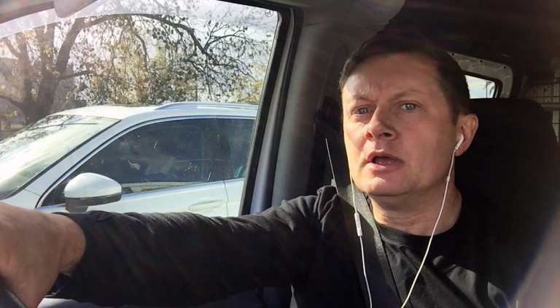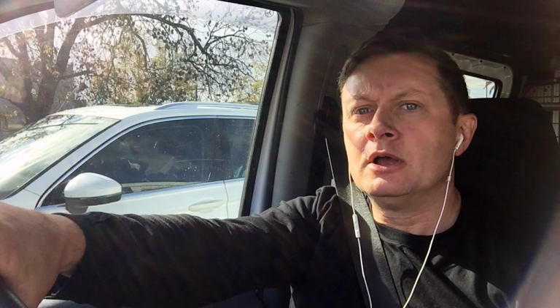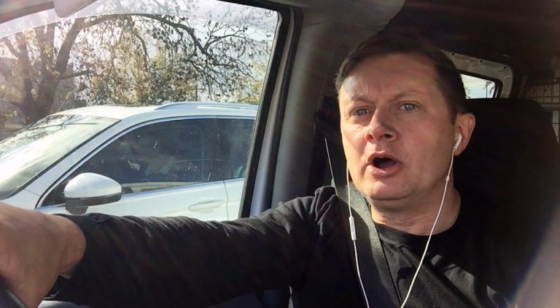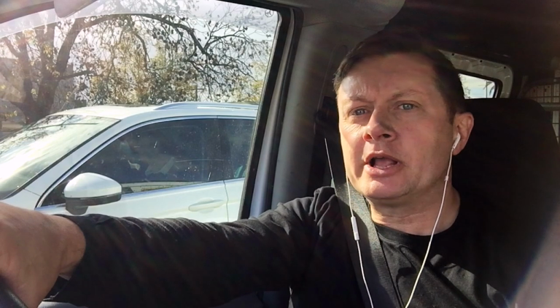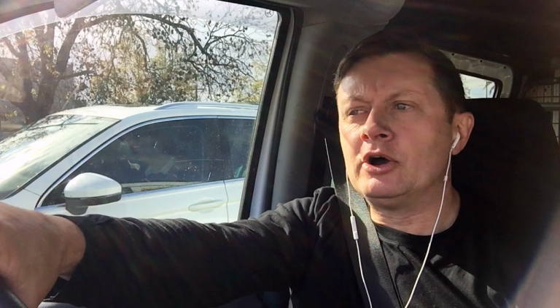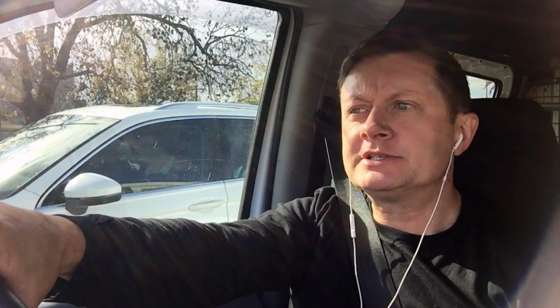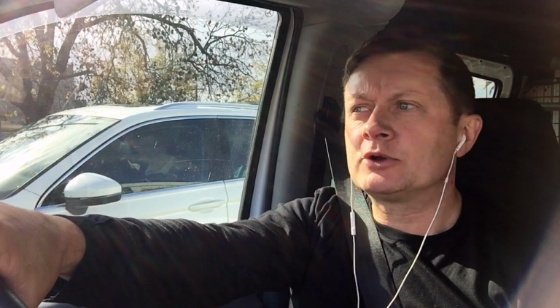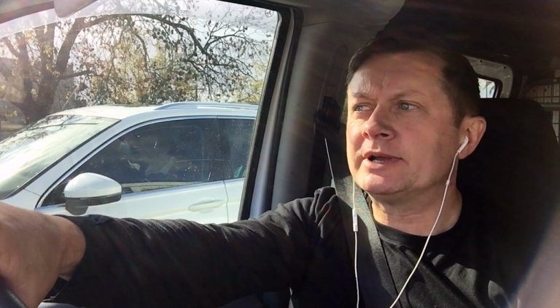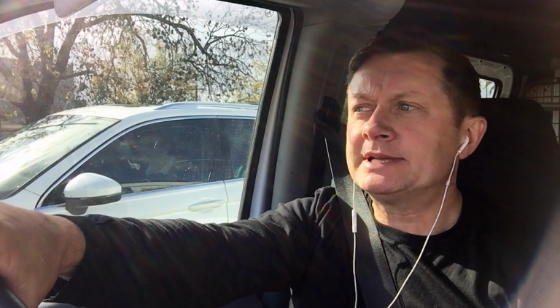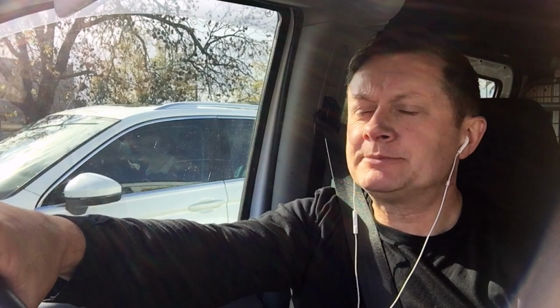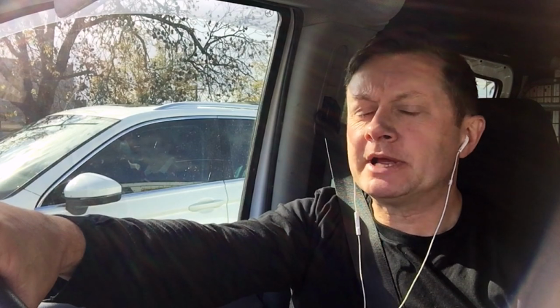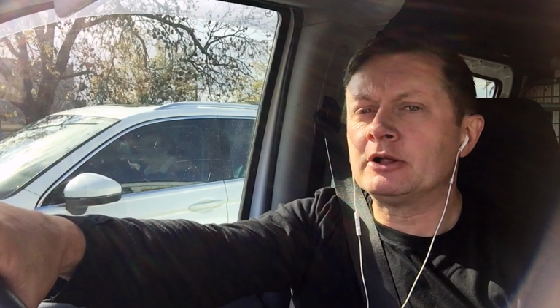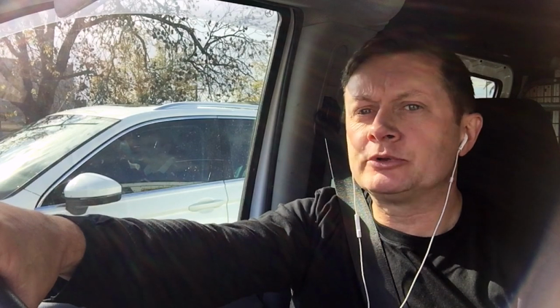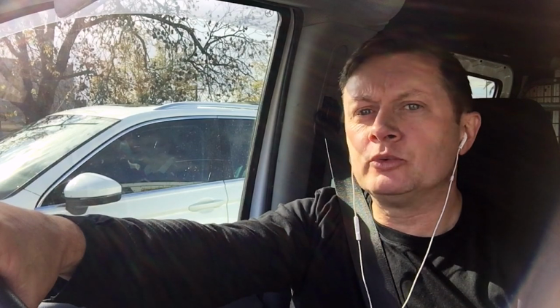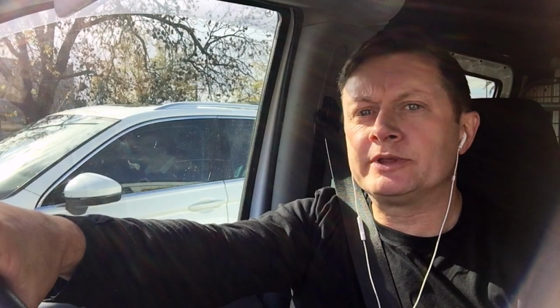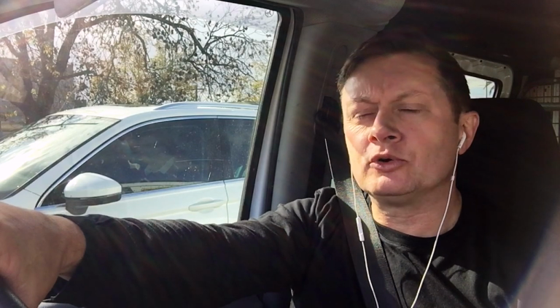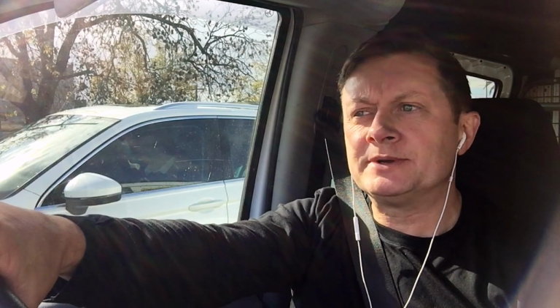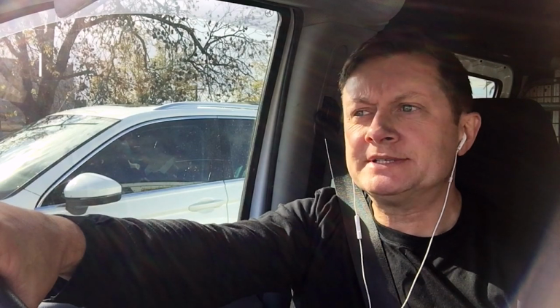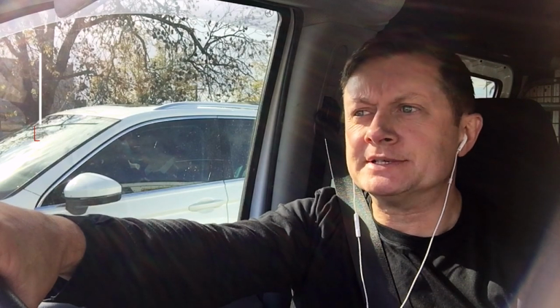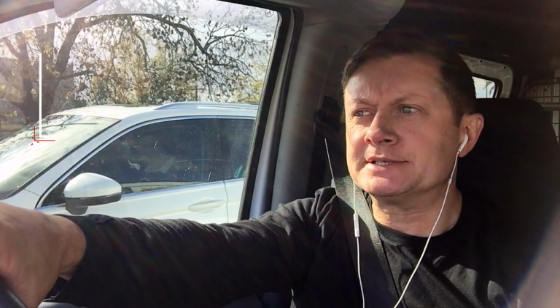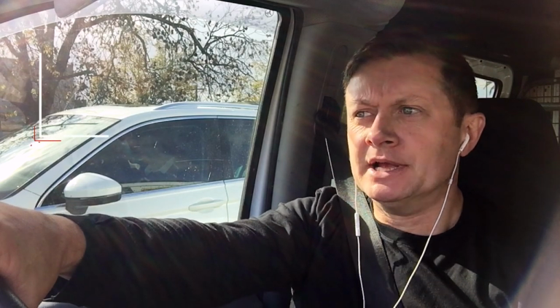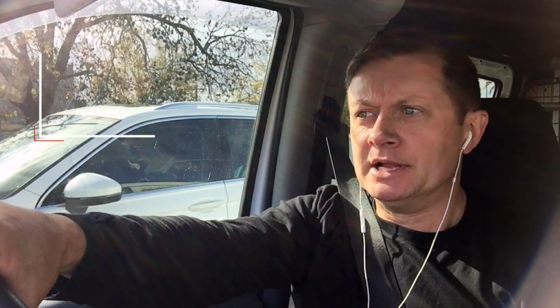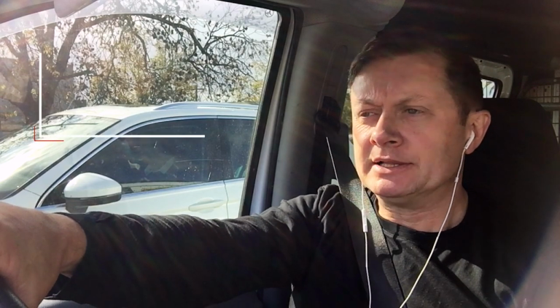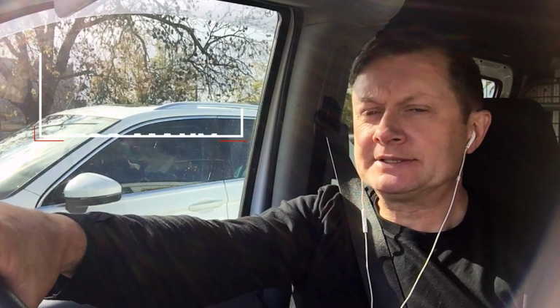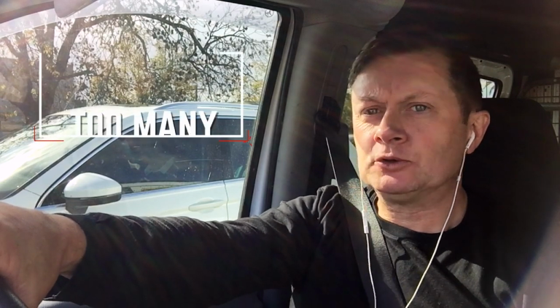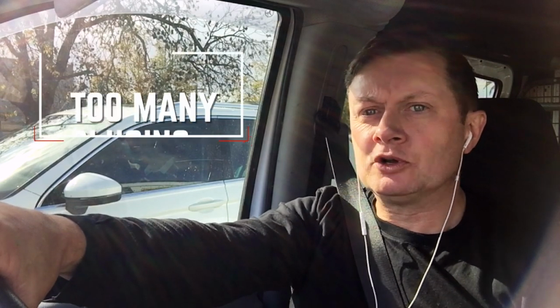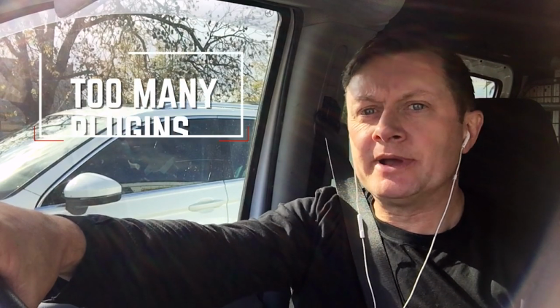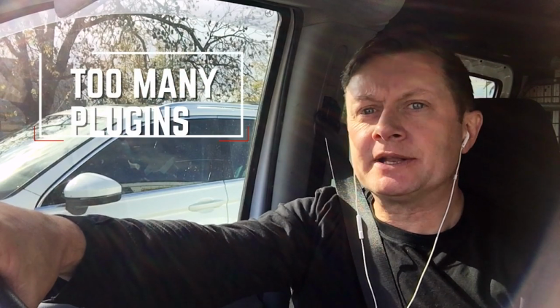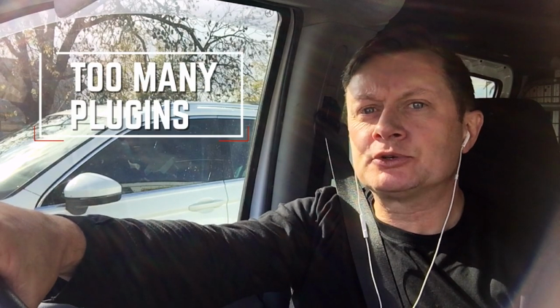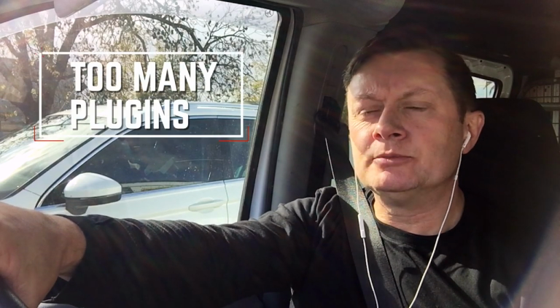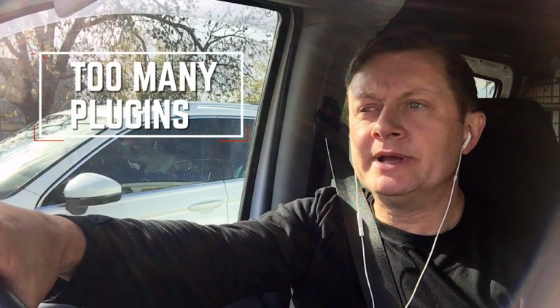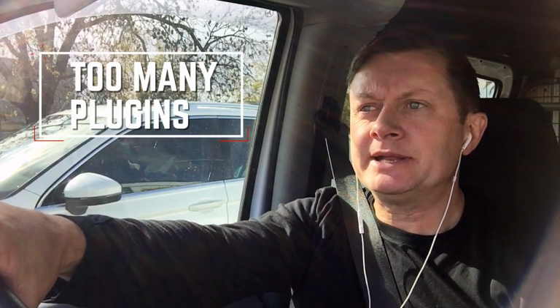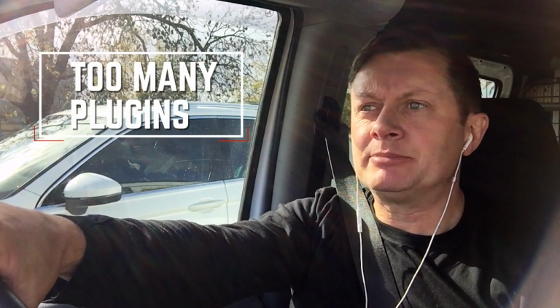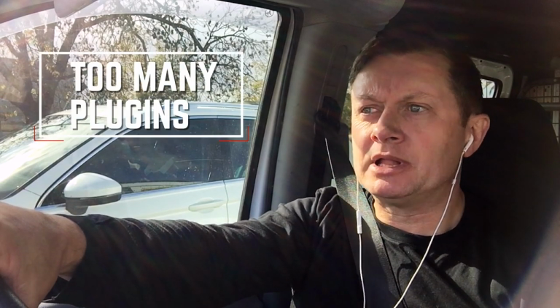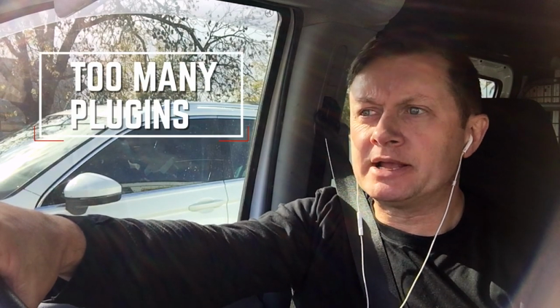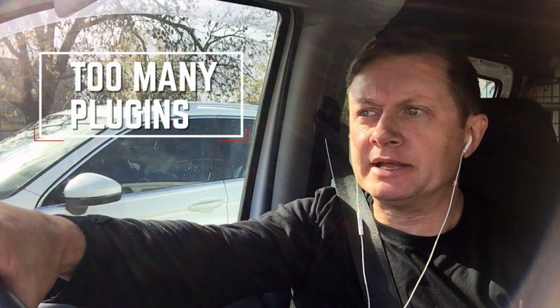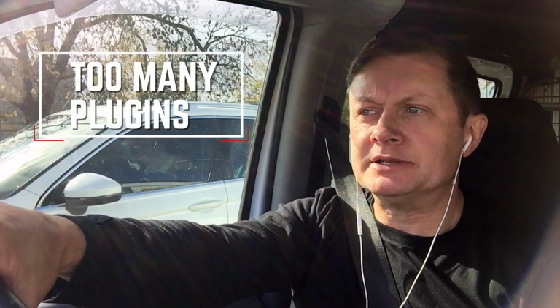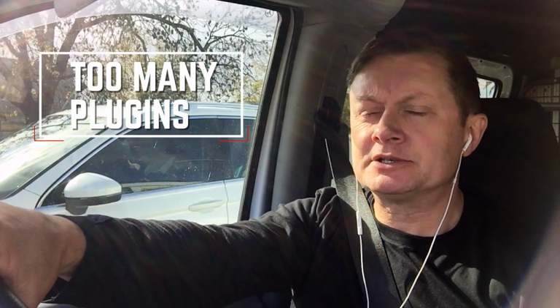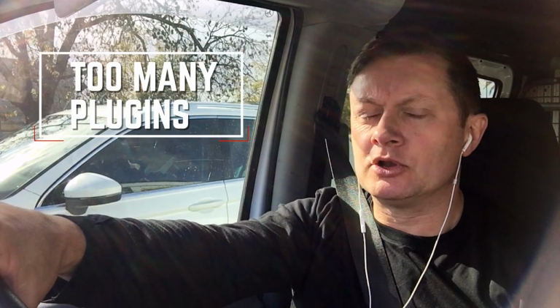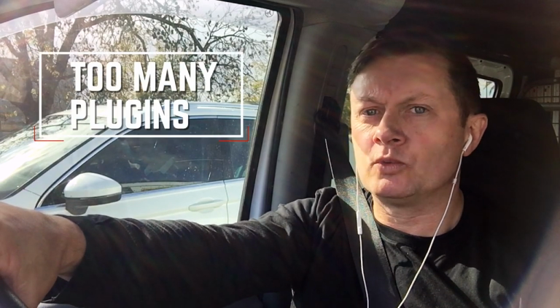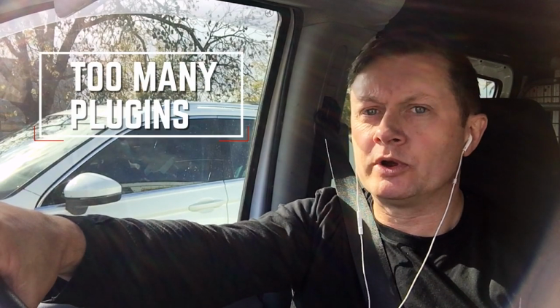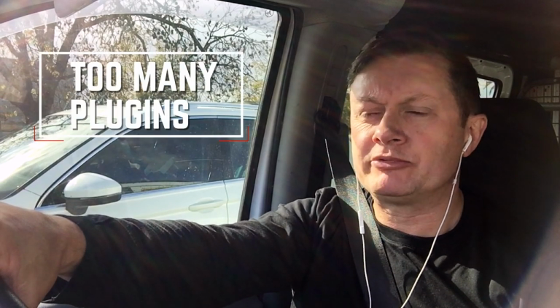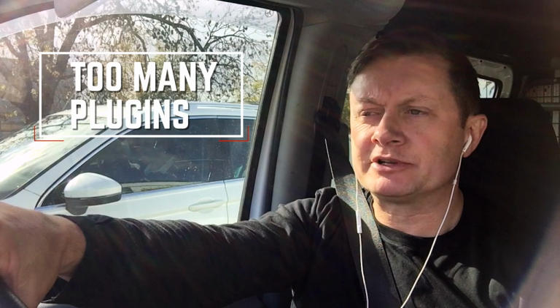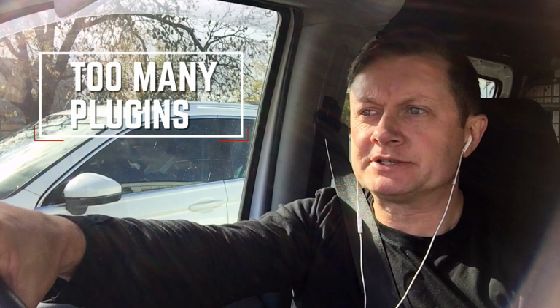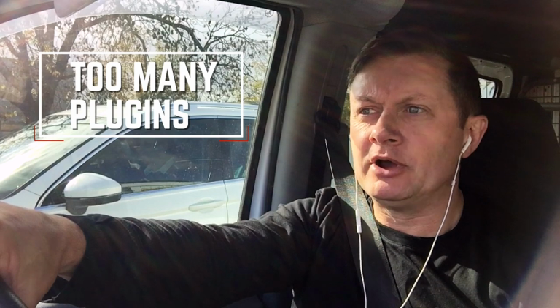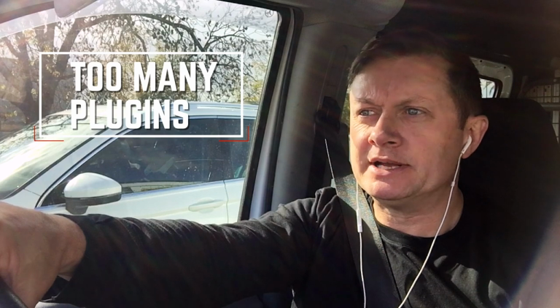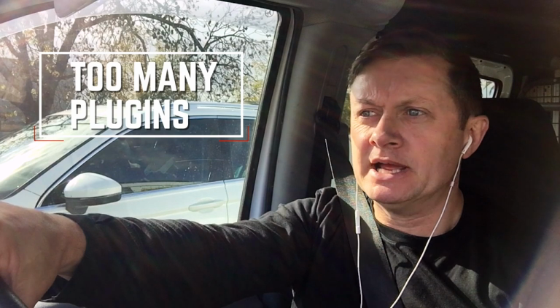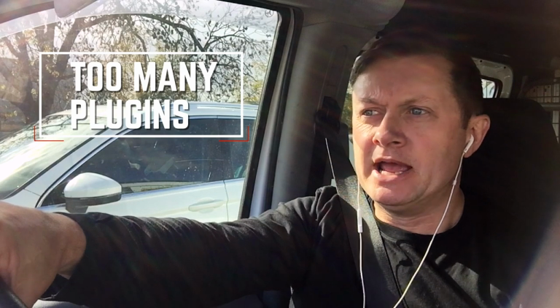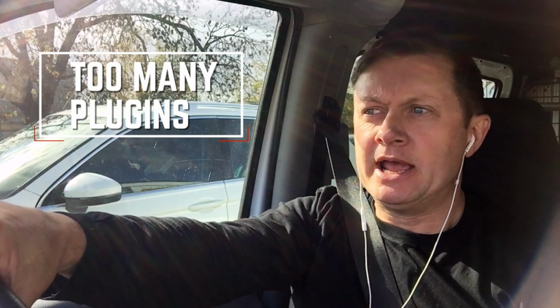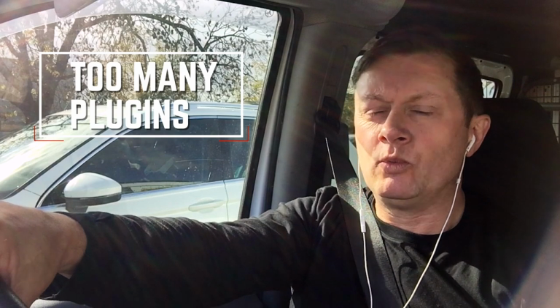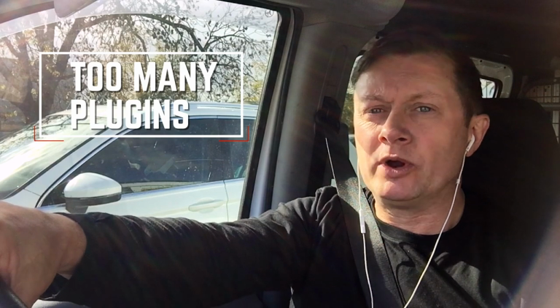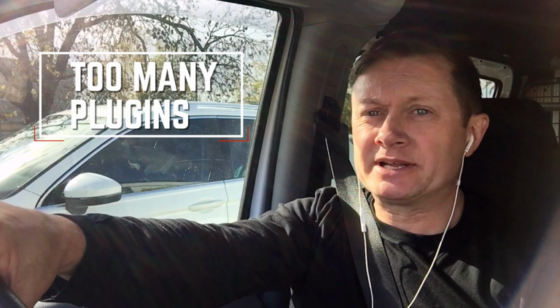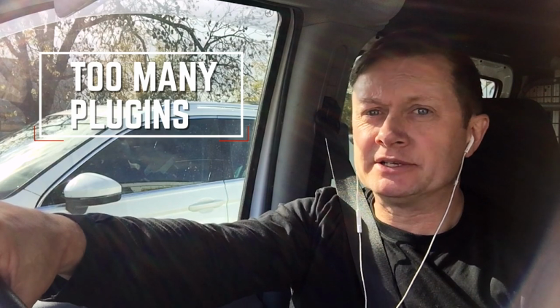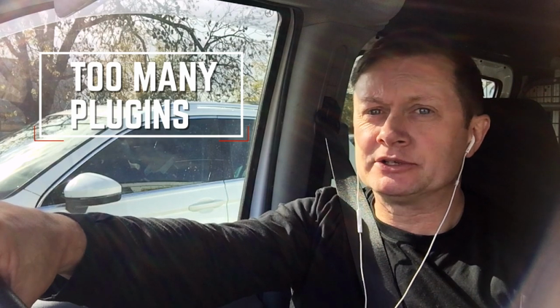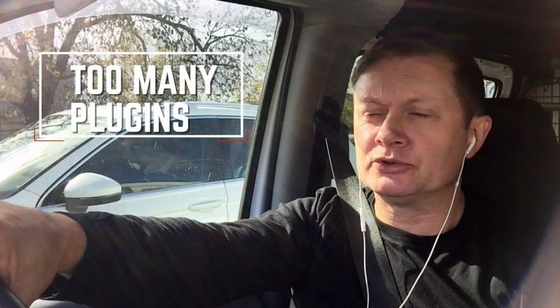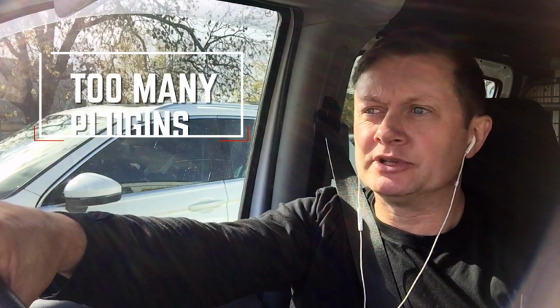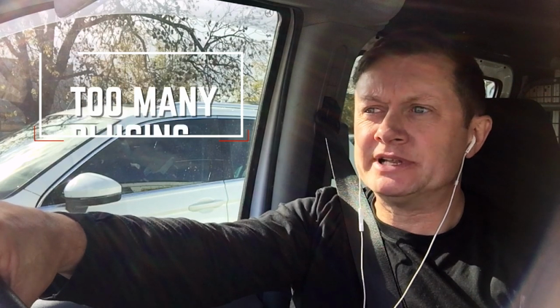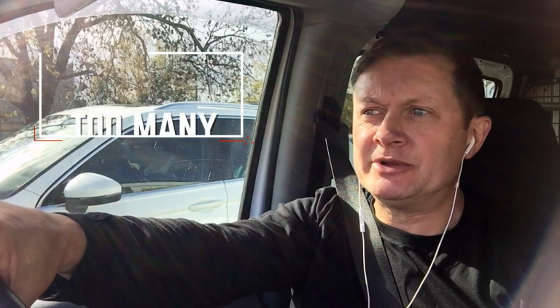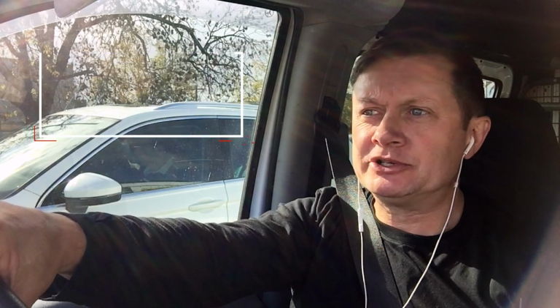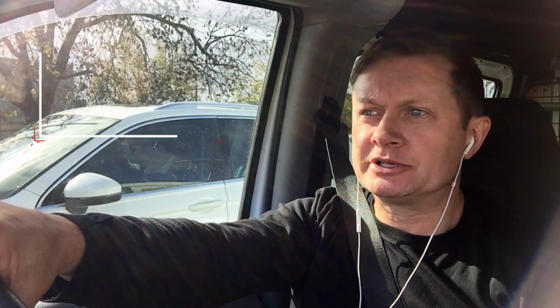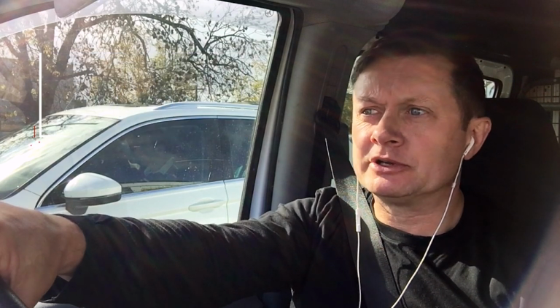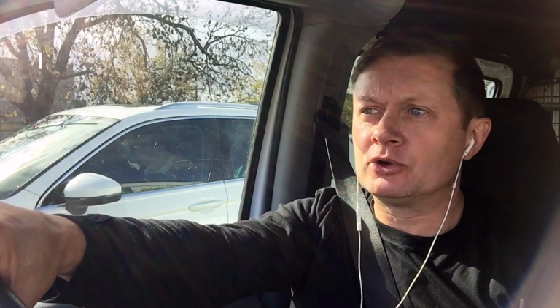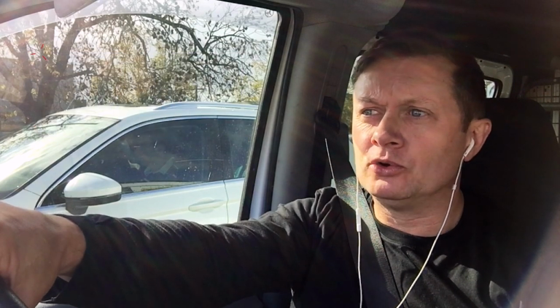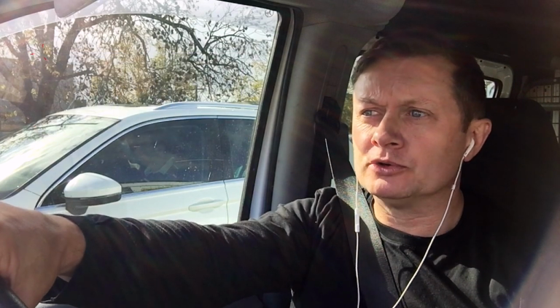Hi guys, a quick tip to help you with your business. Let's talk about too many plugins on a WordPress site and what it can do — the damage it can cause.